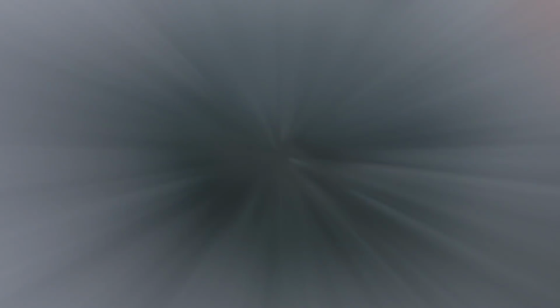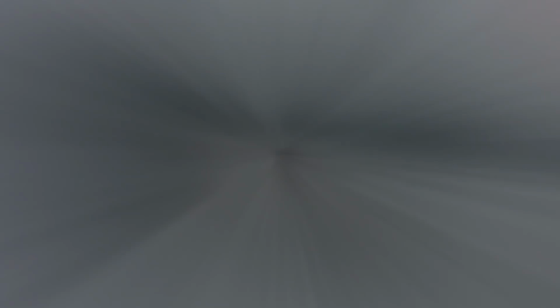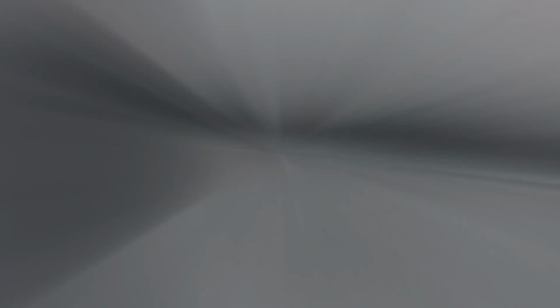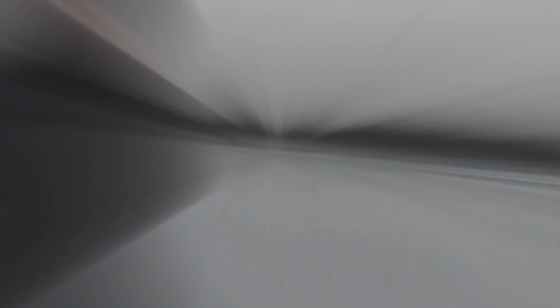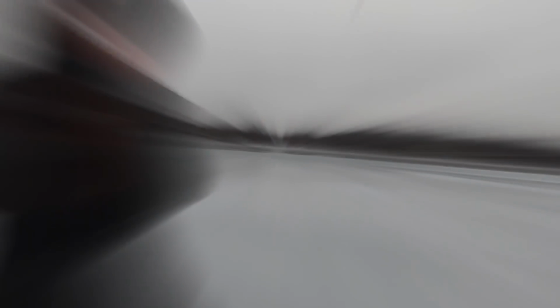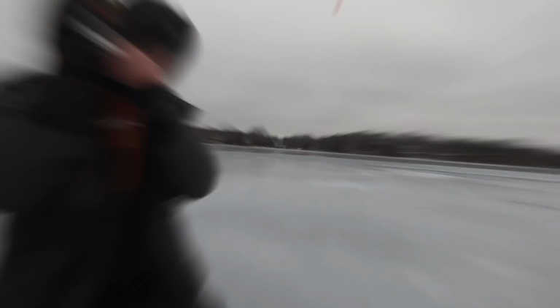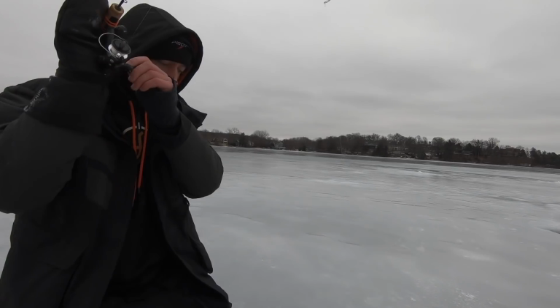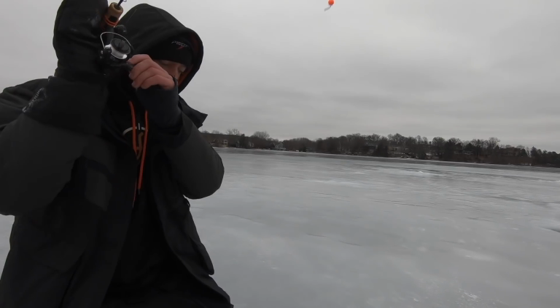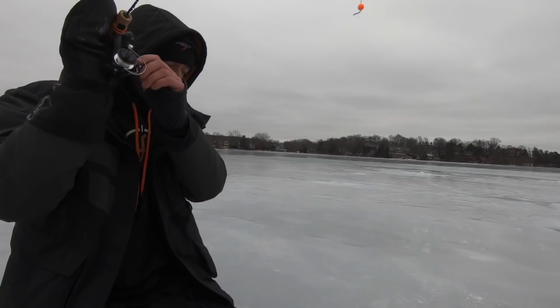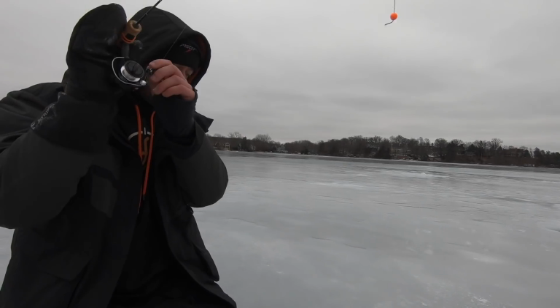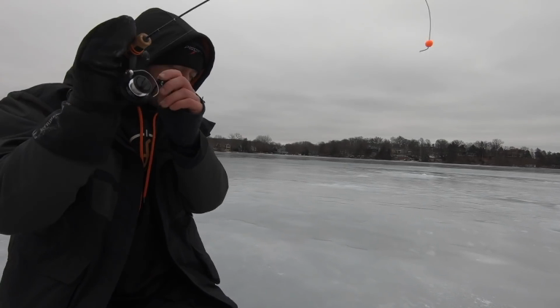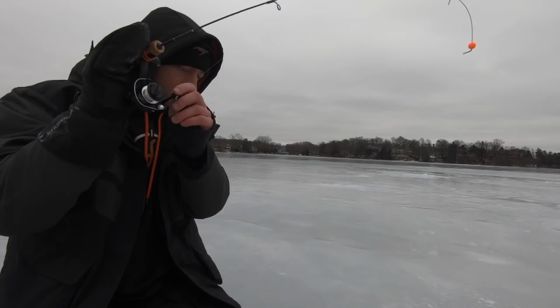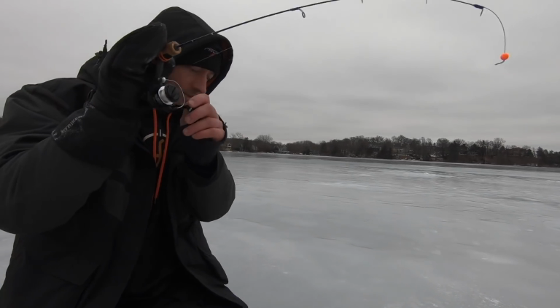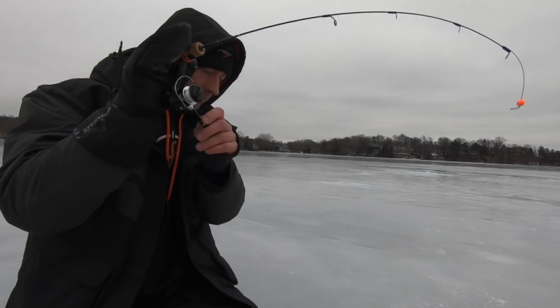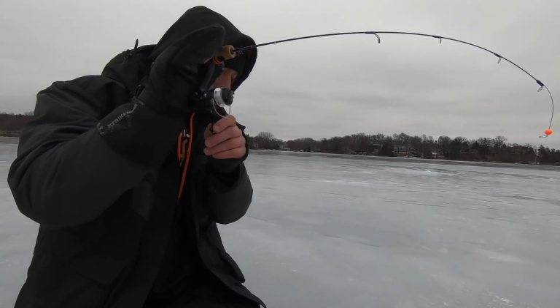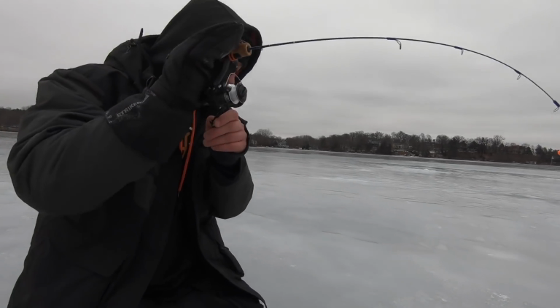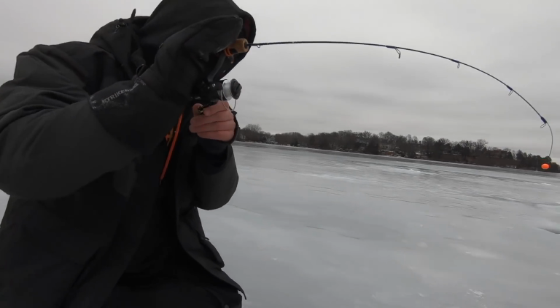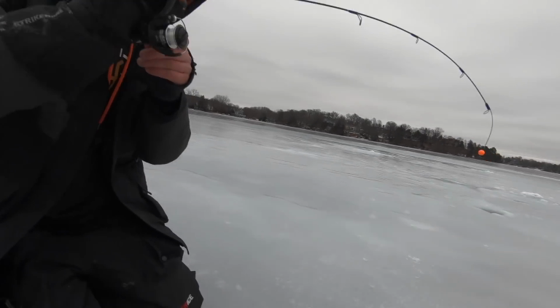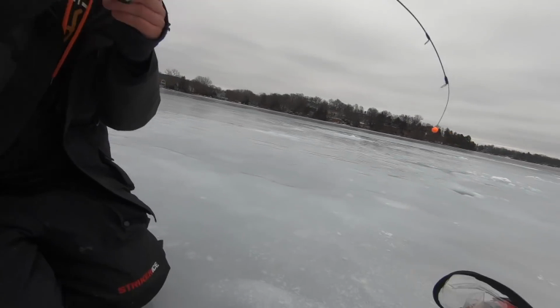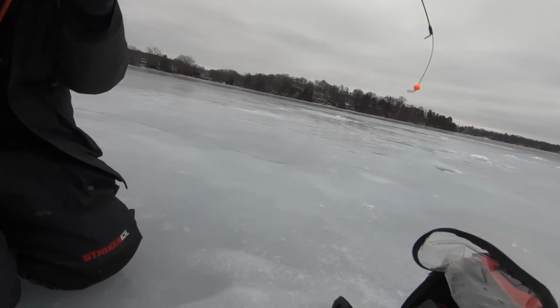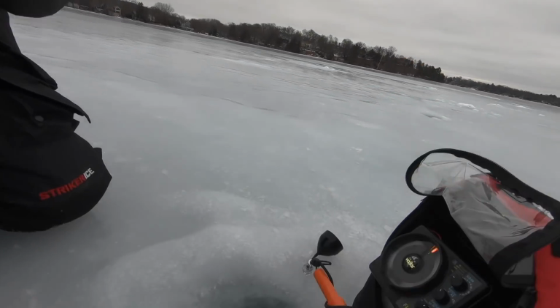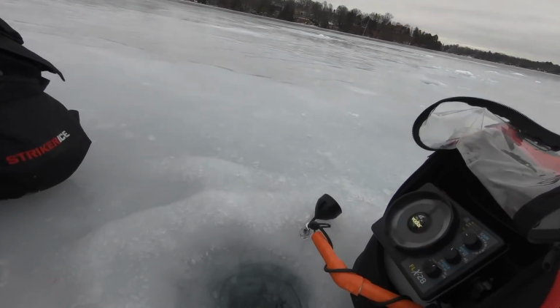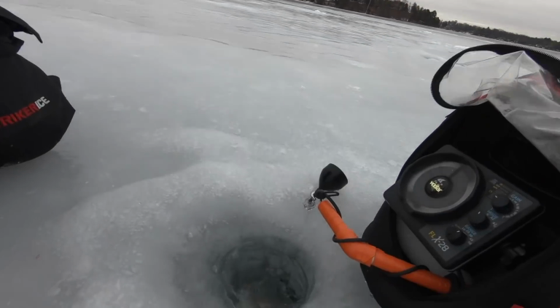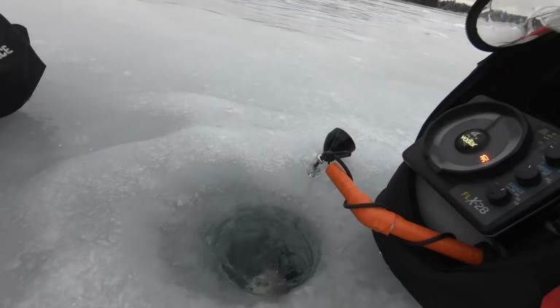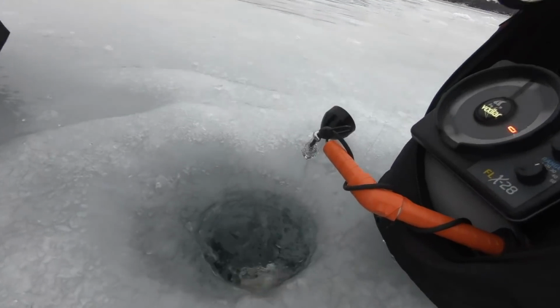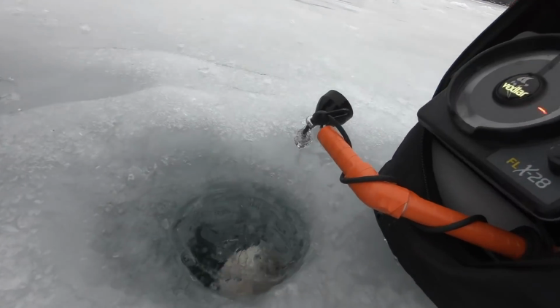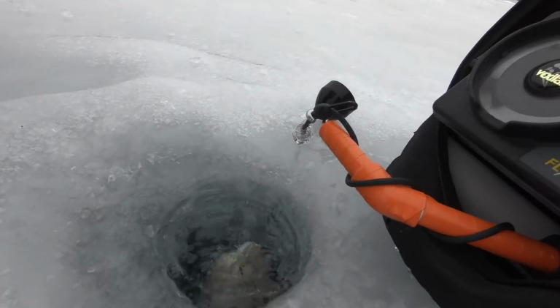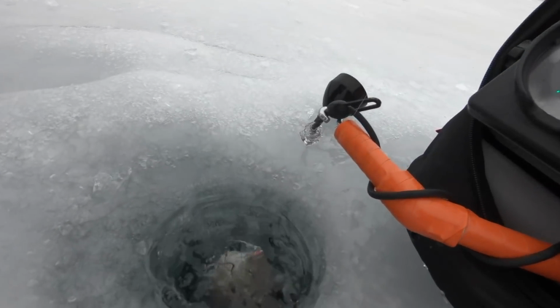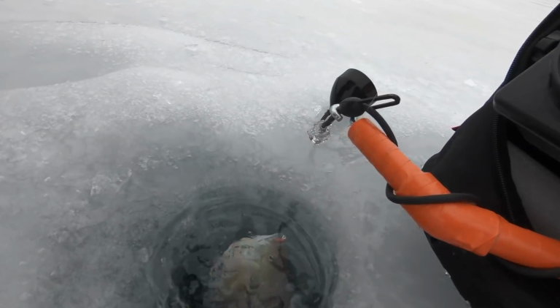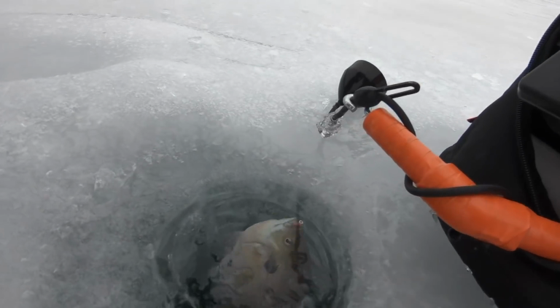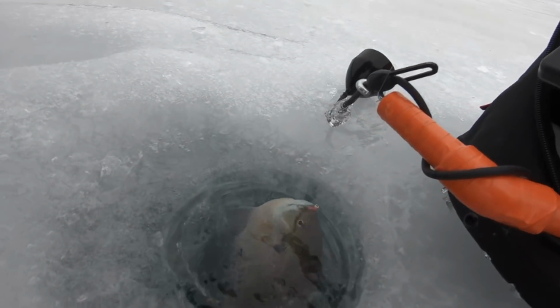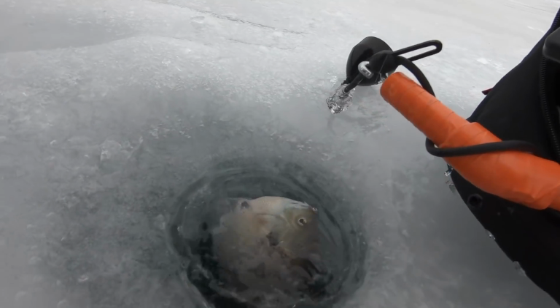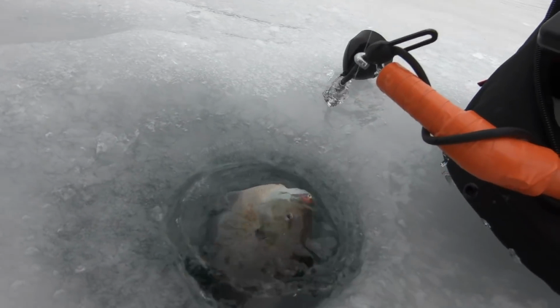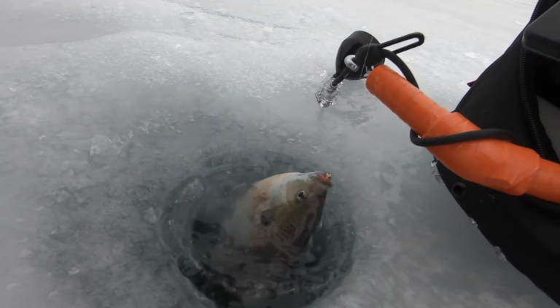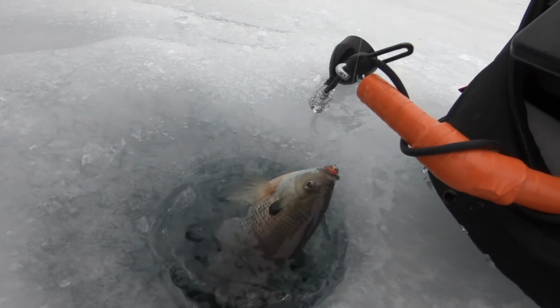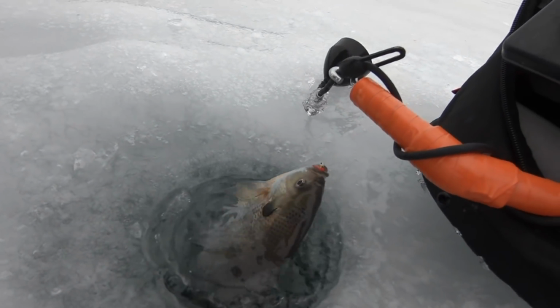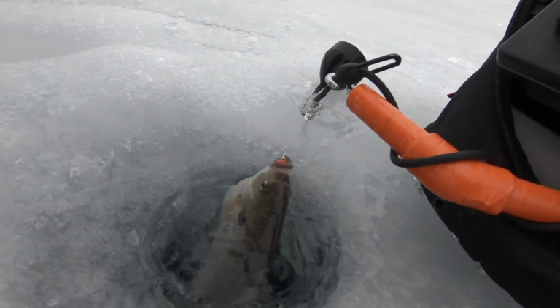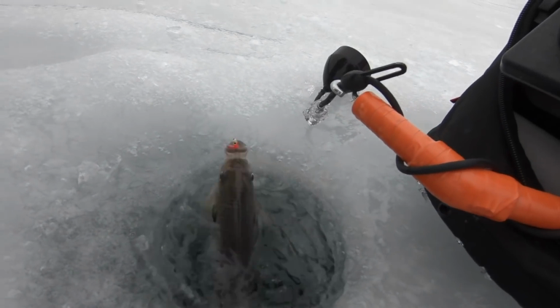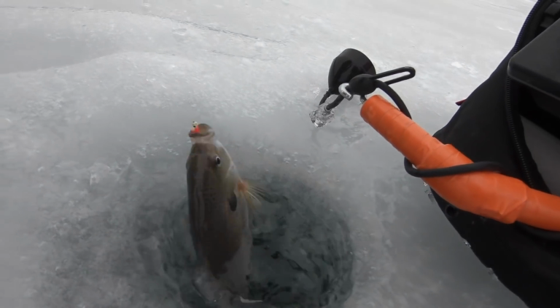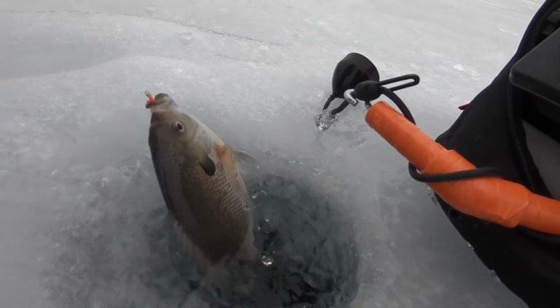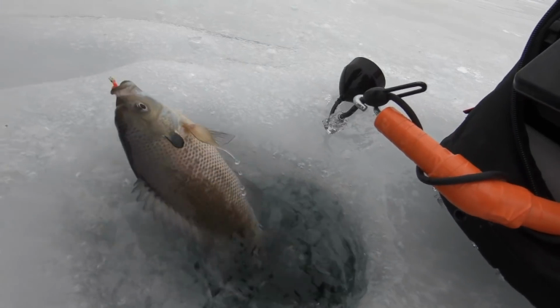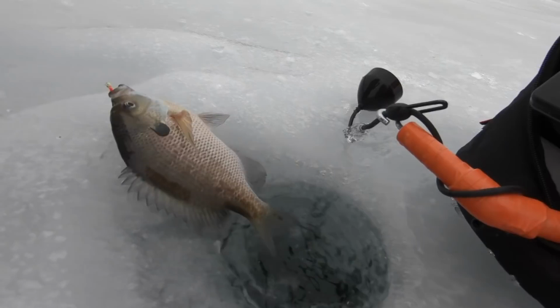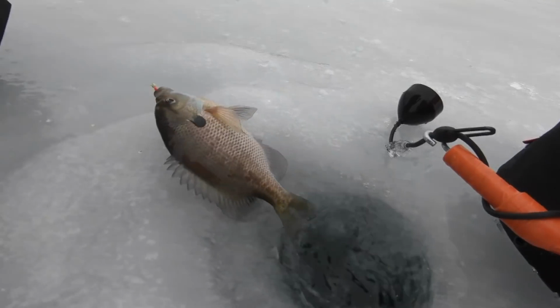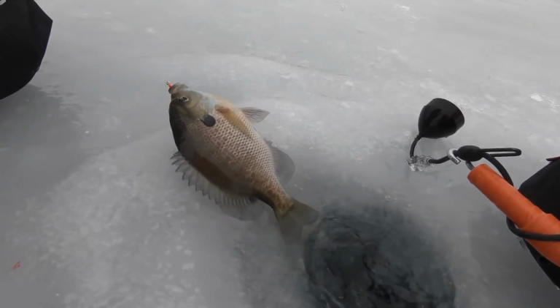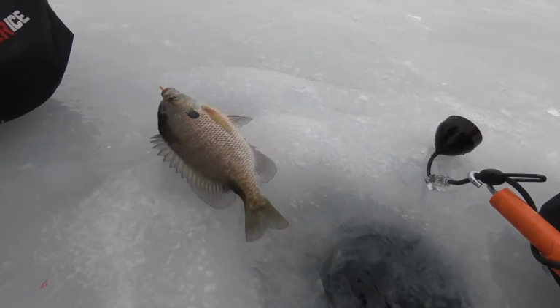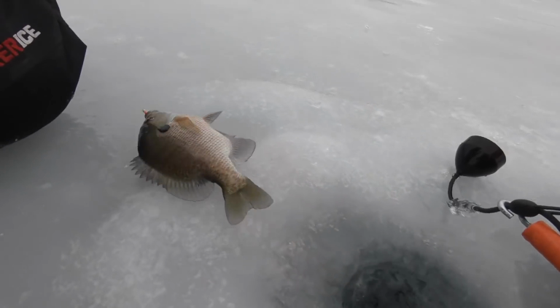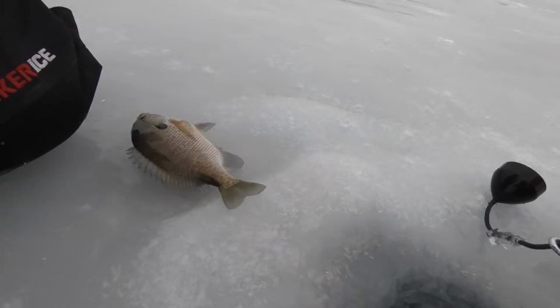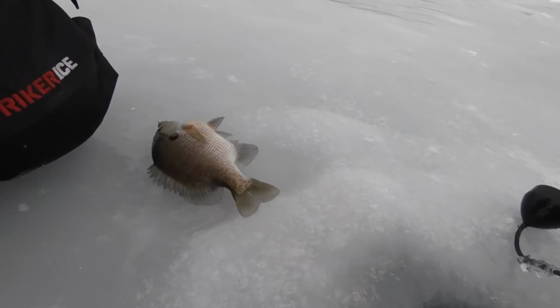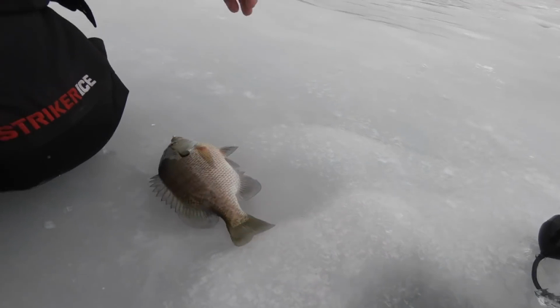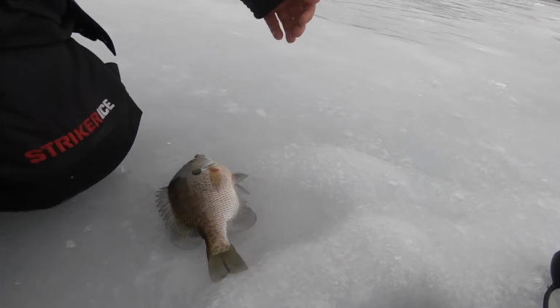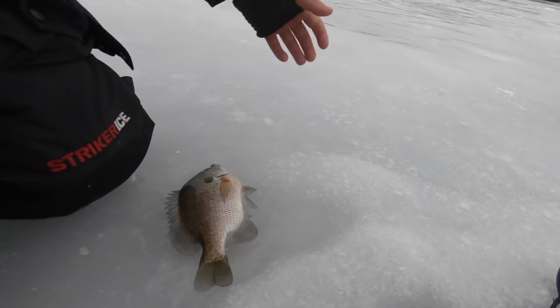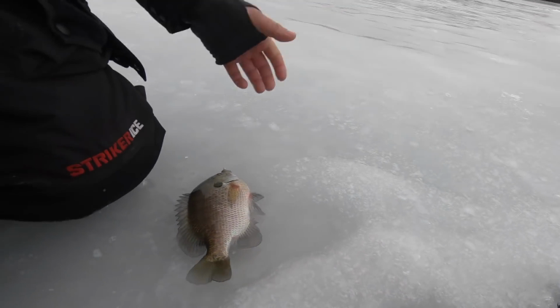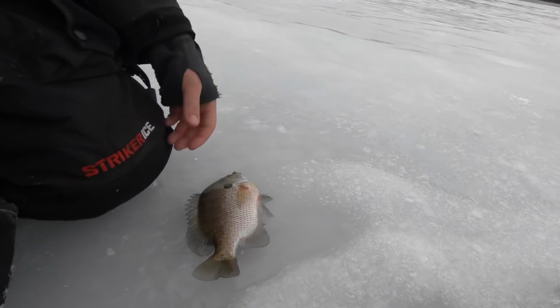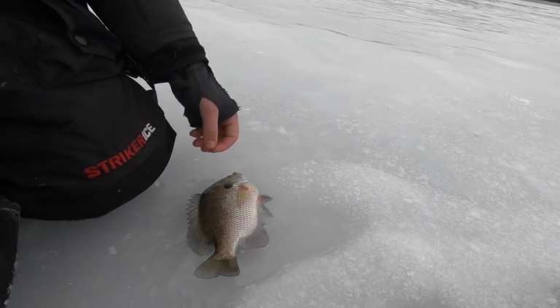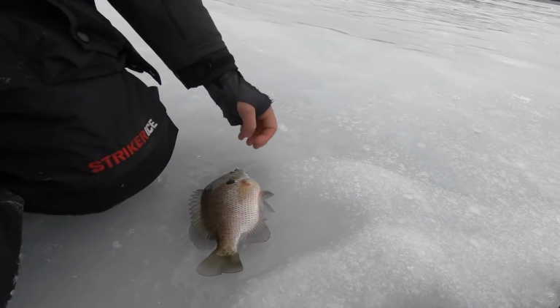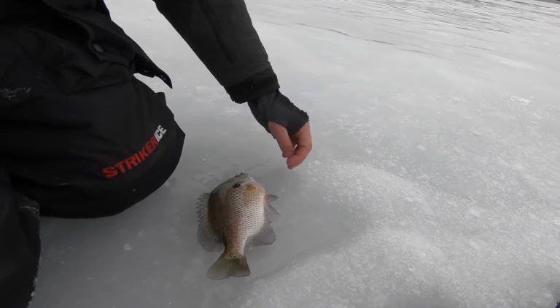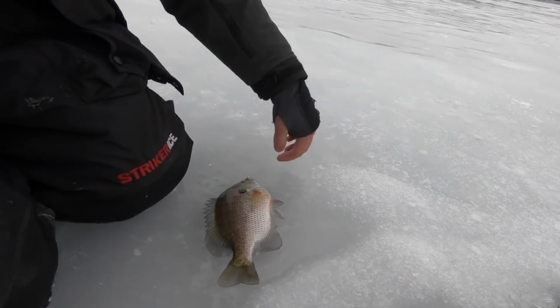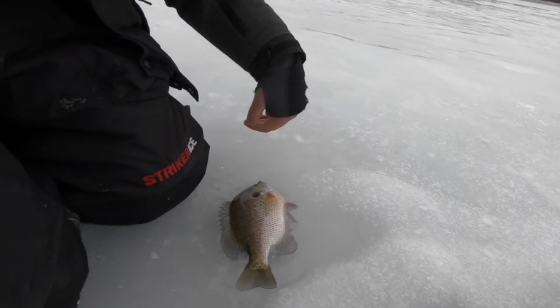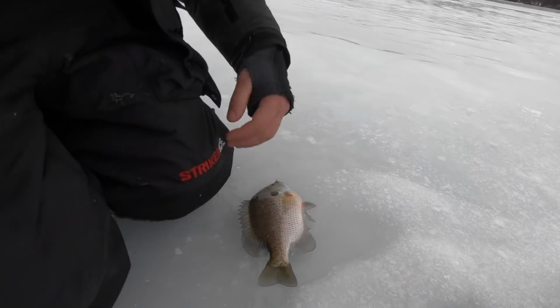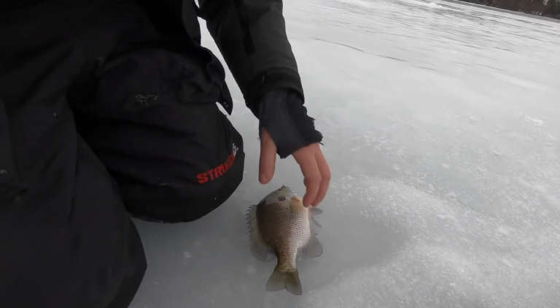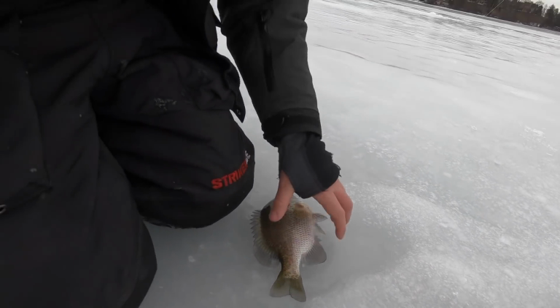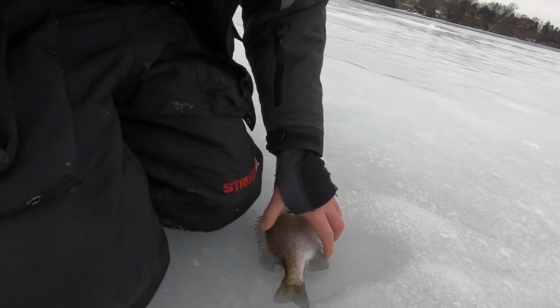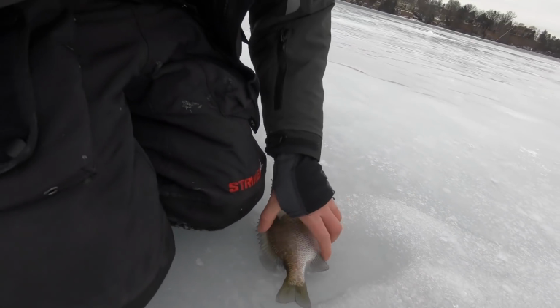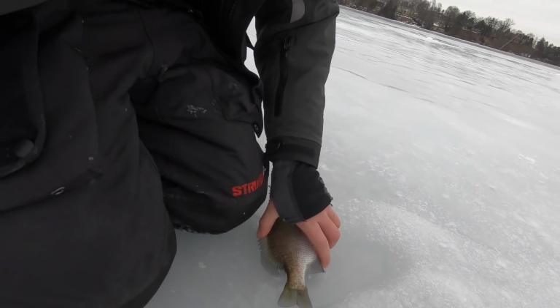Ben is hooked up! Oh, look at that big gill — that is a beauty!